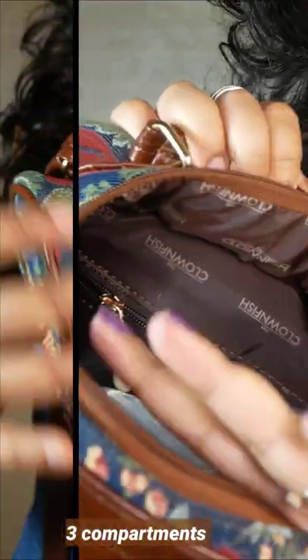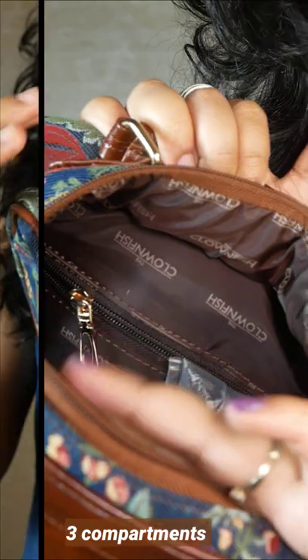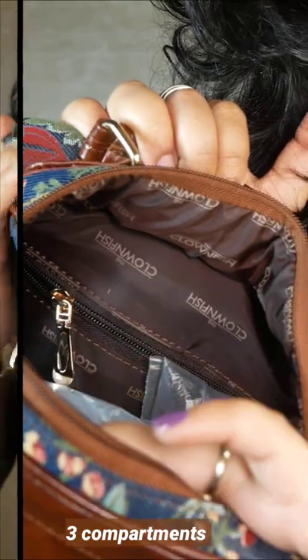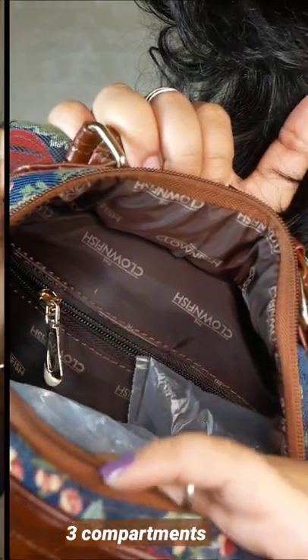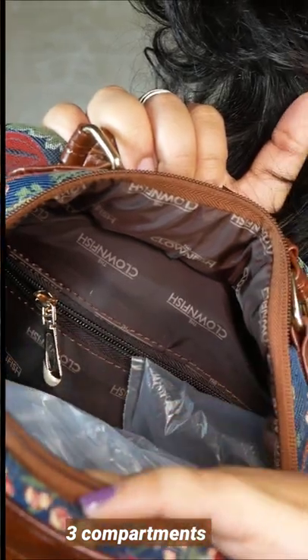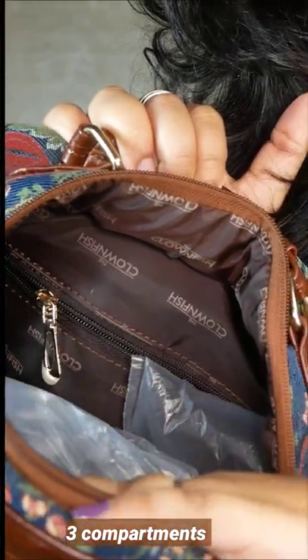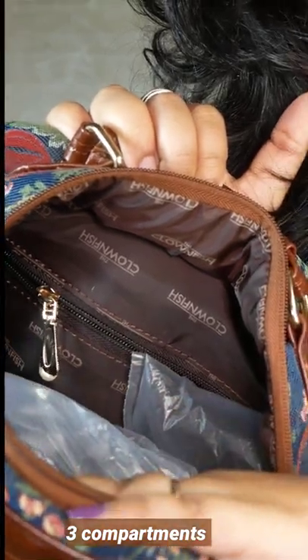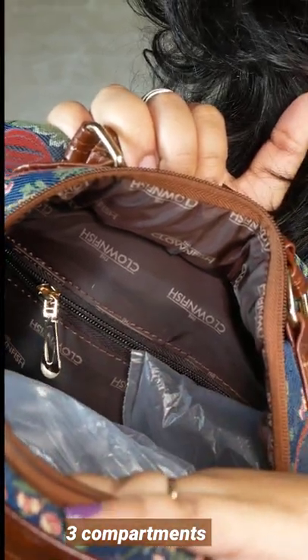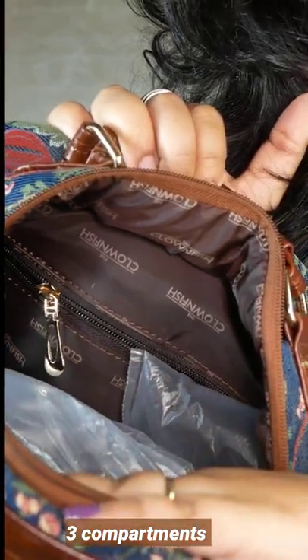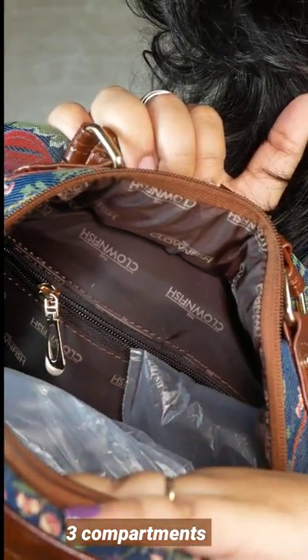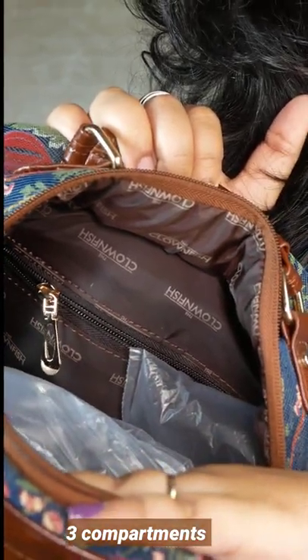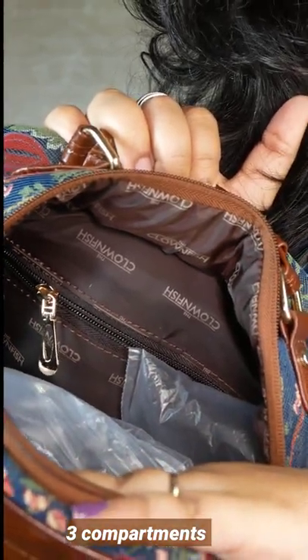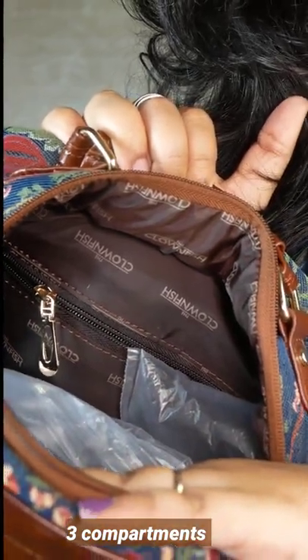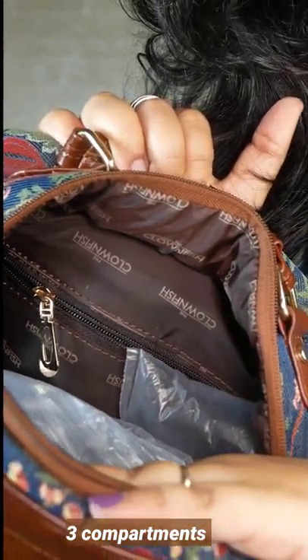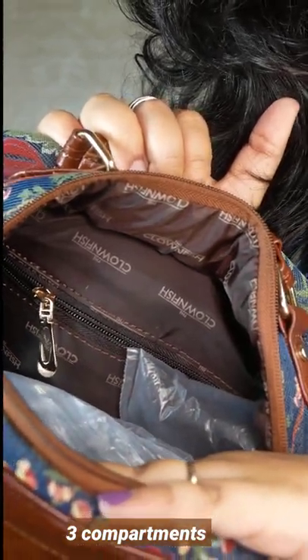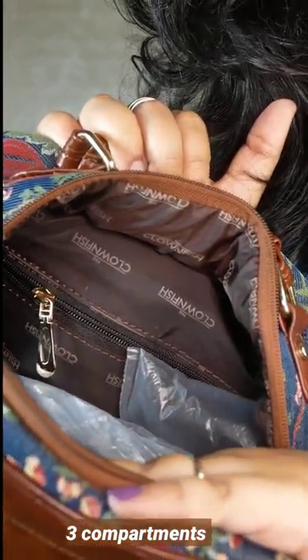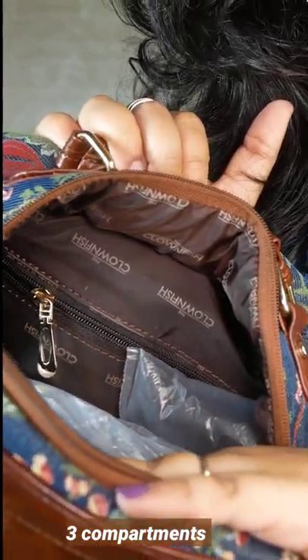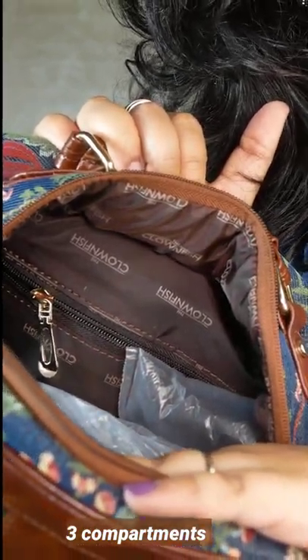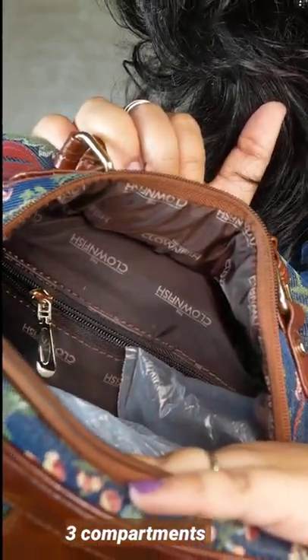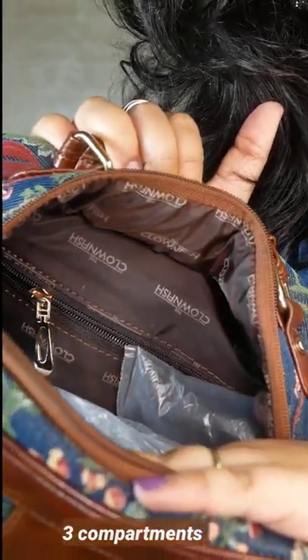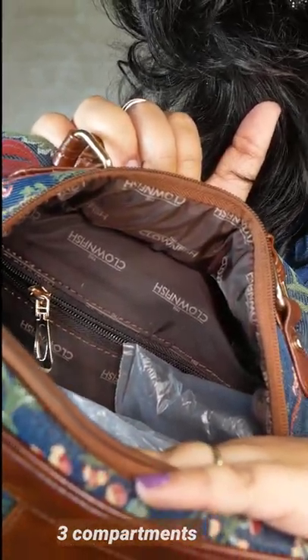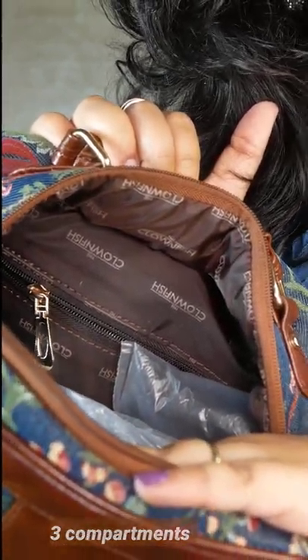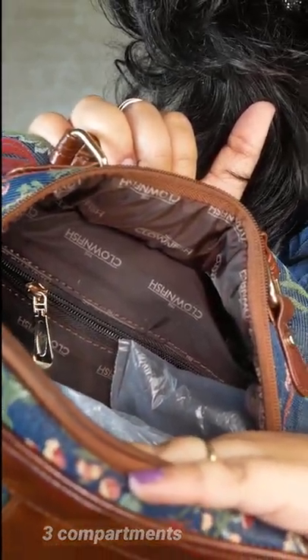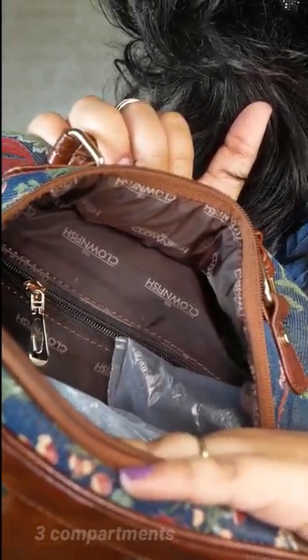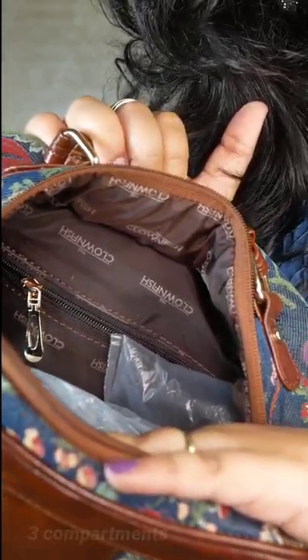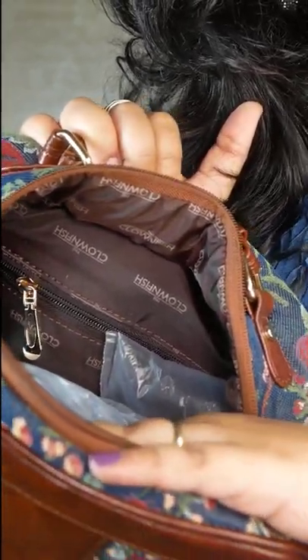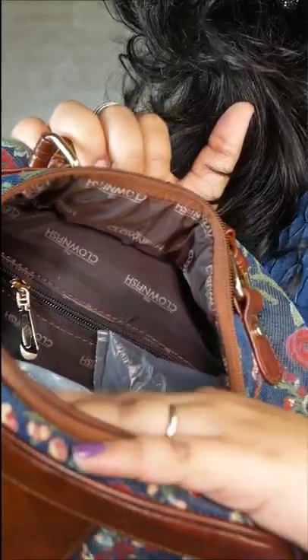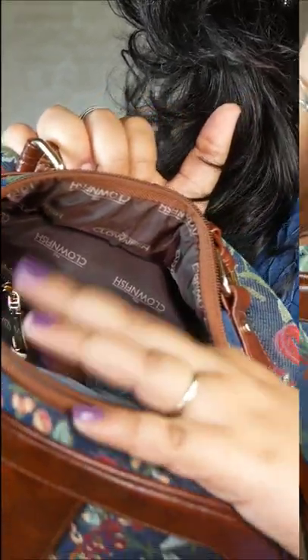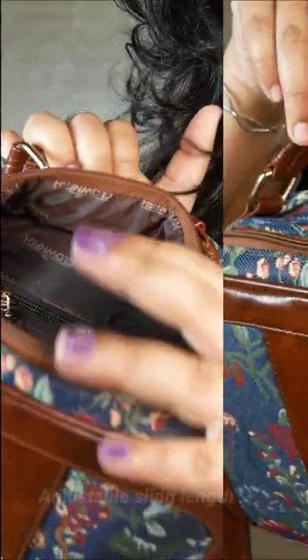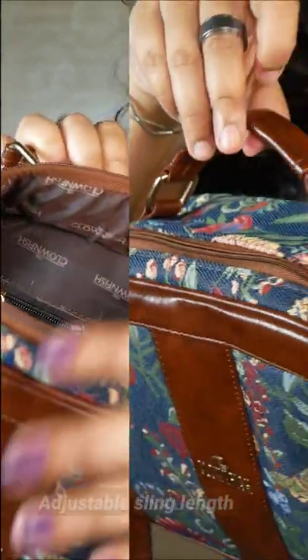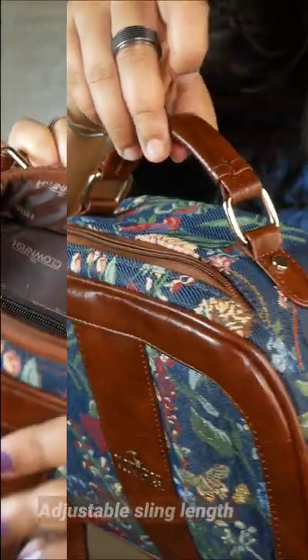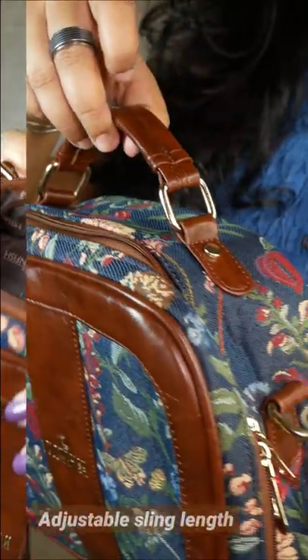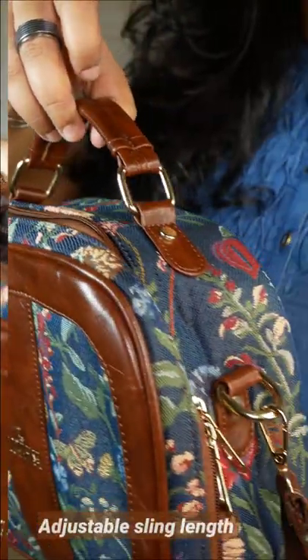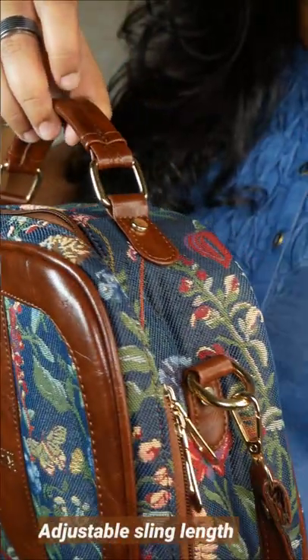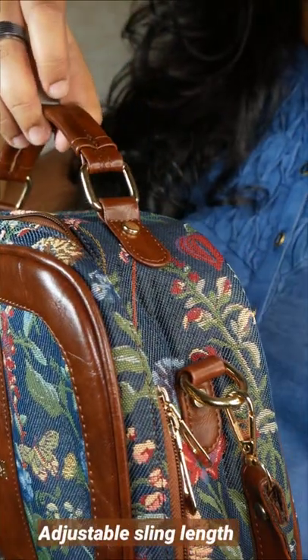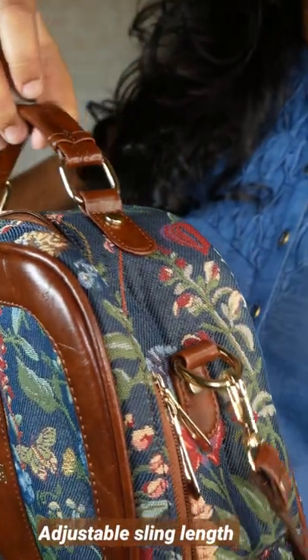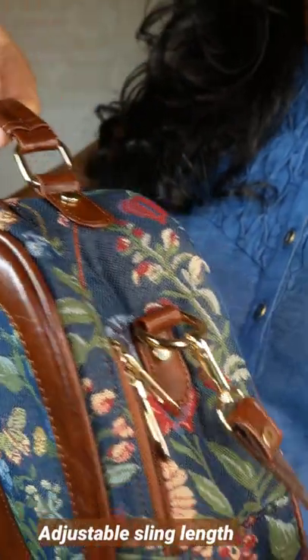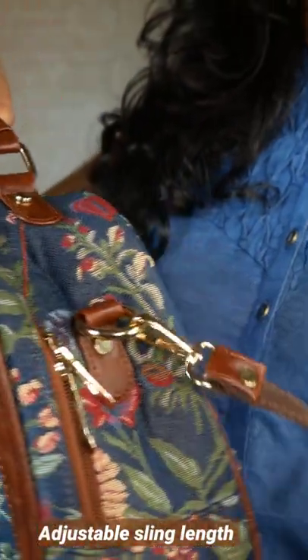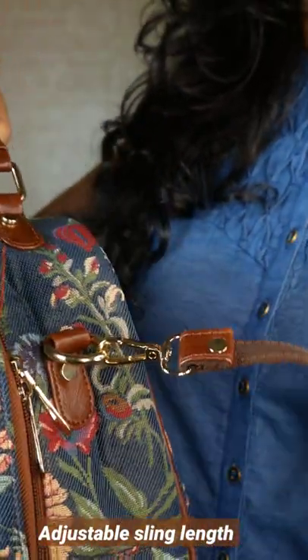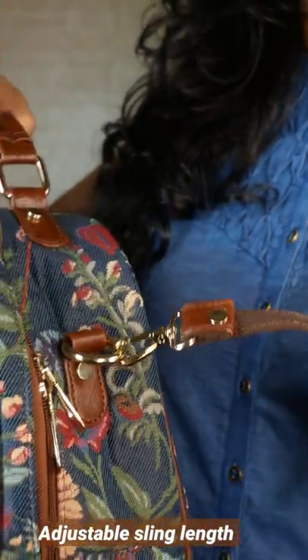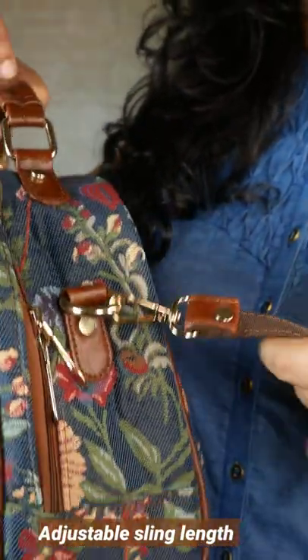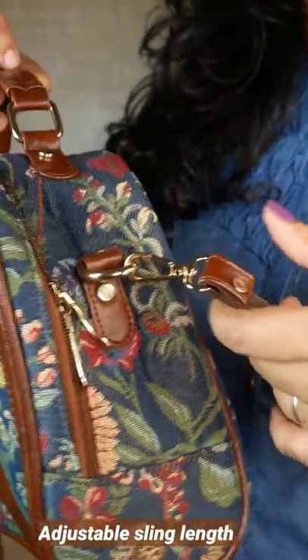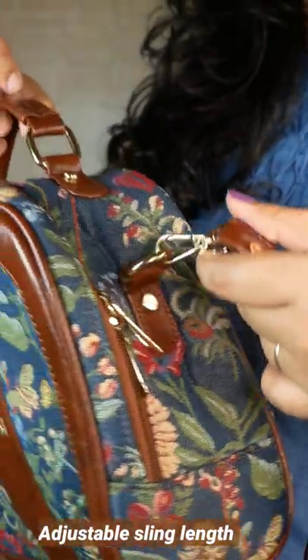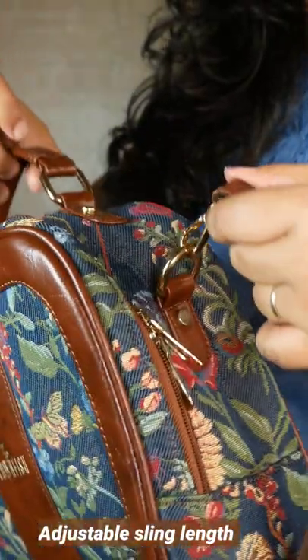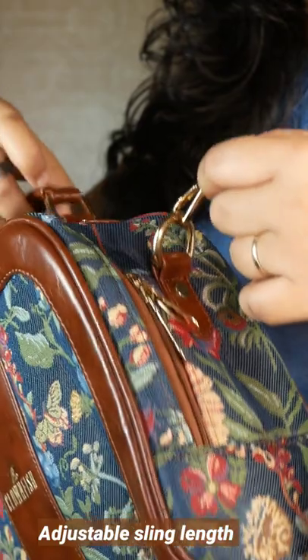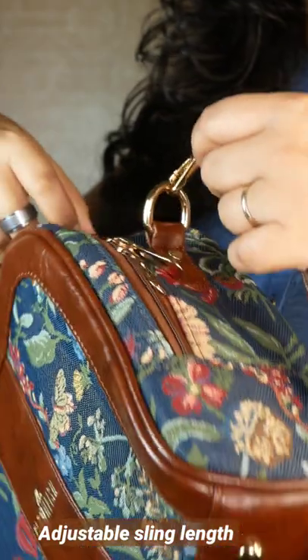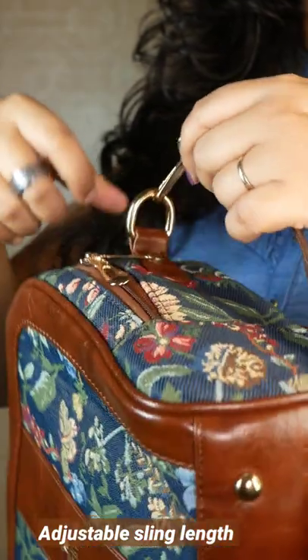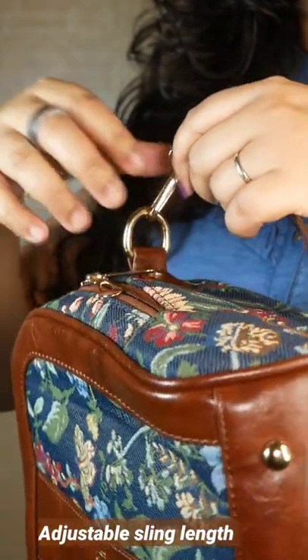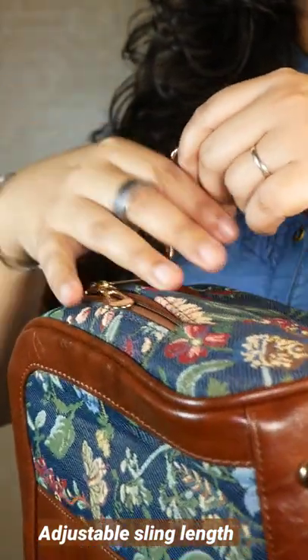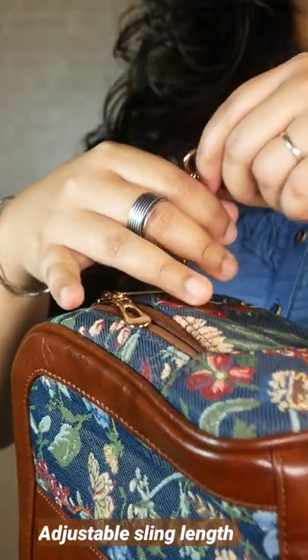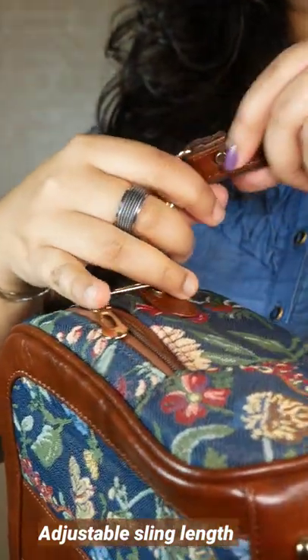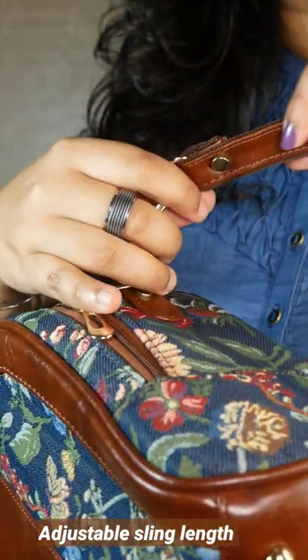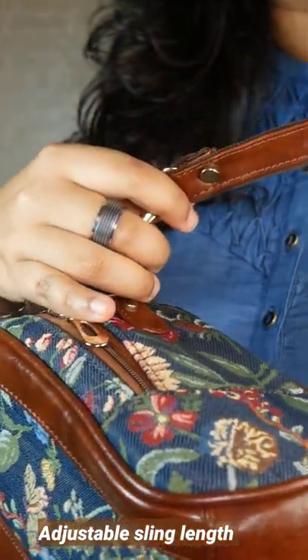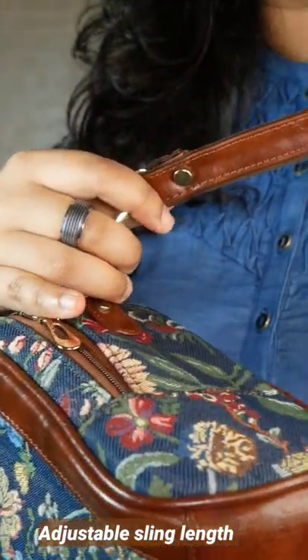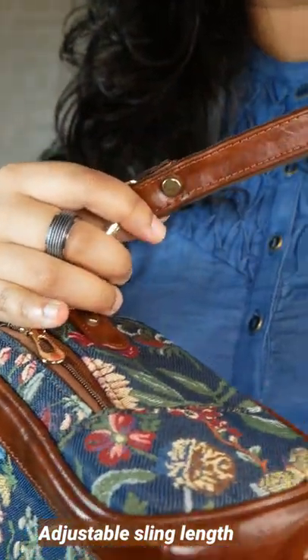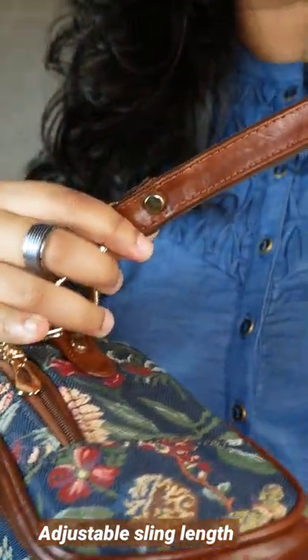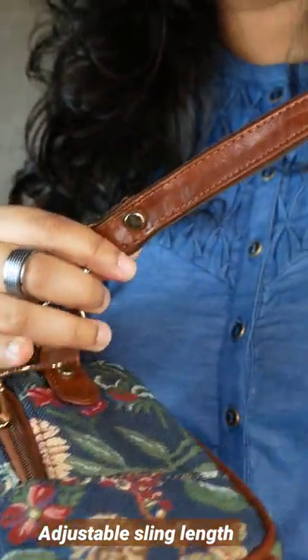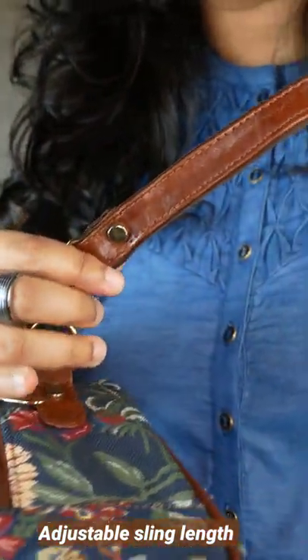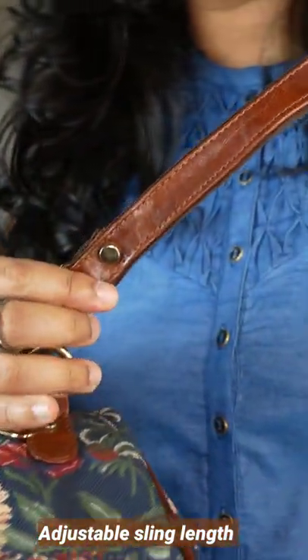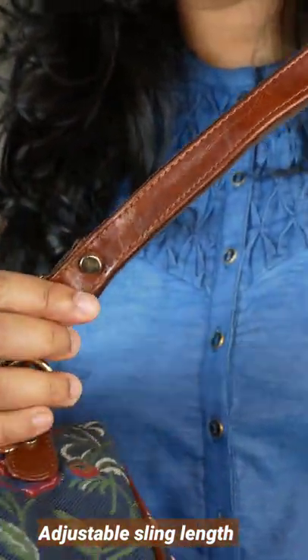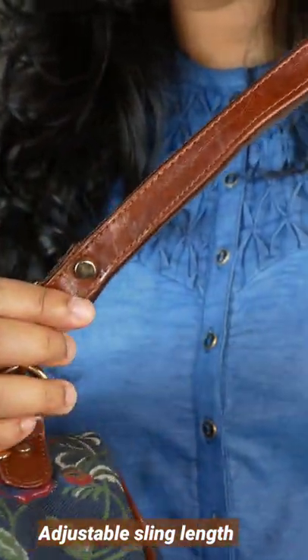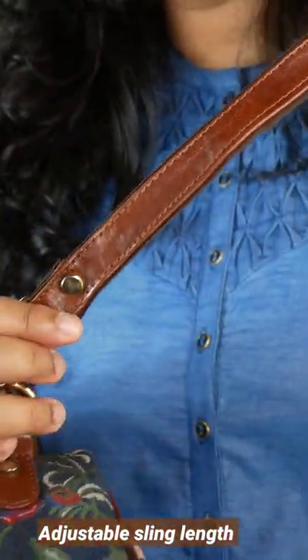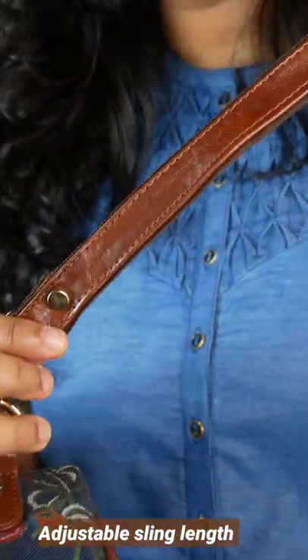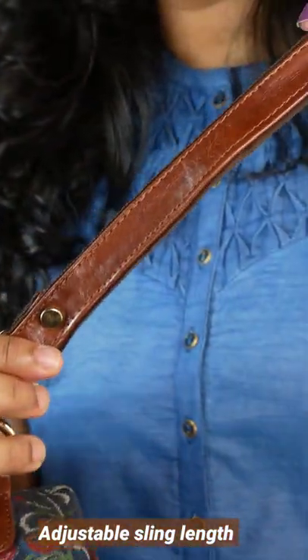The zipper quality is great. There is an inner compartment and the lining quality is amazing. The sling quality is excellent and it is sufficiently lengthy as well.